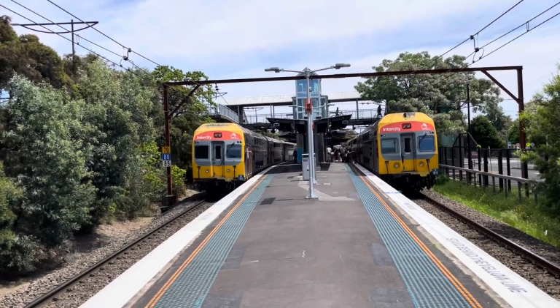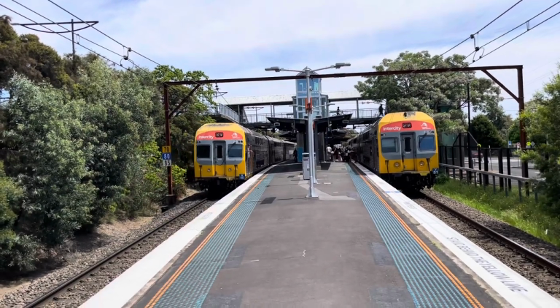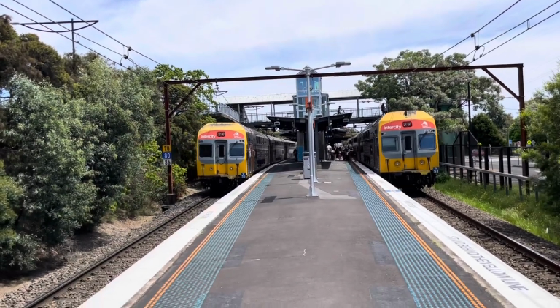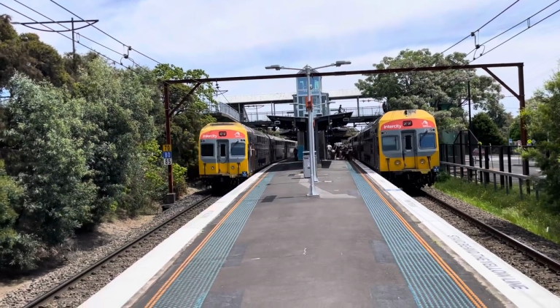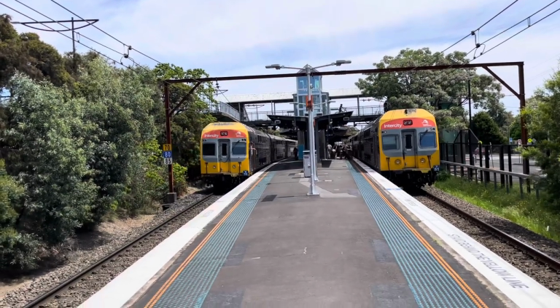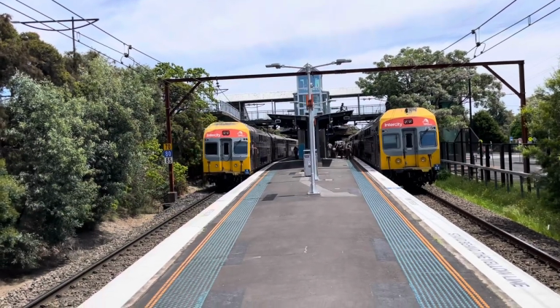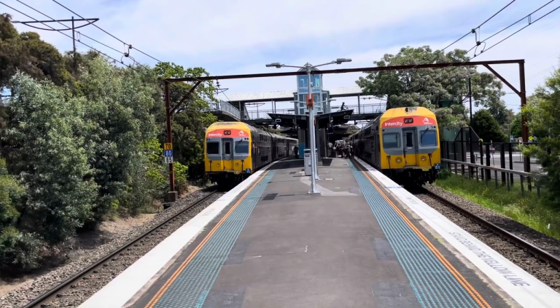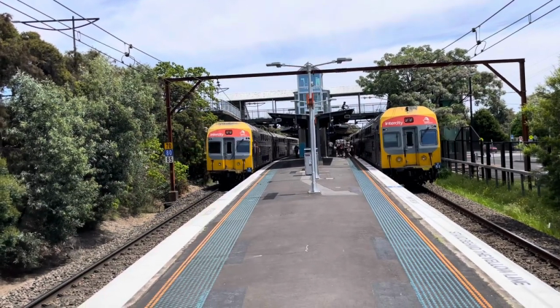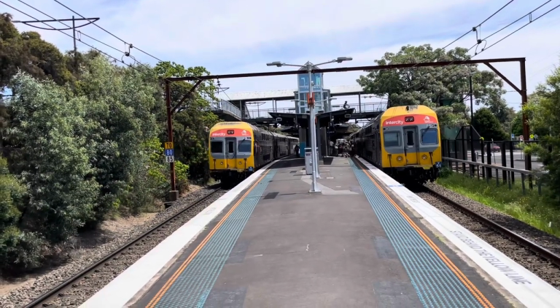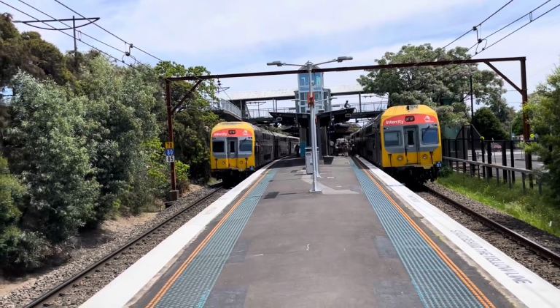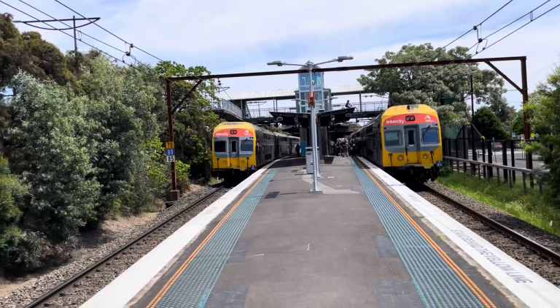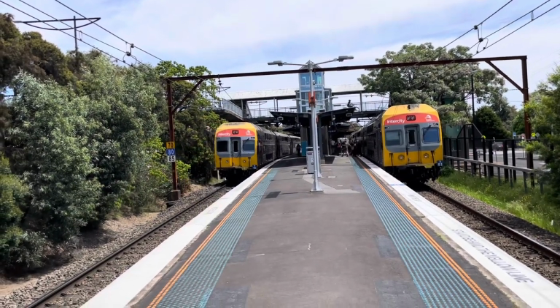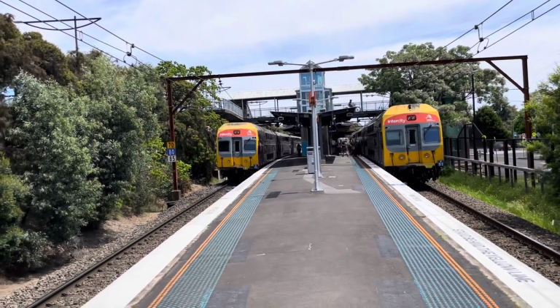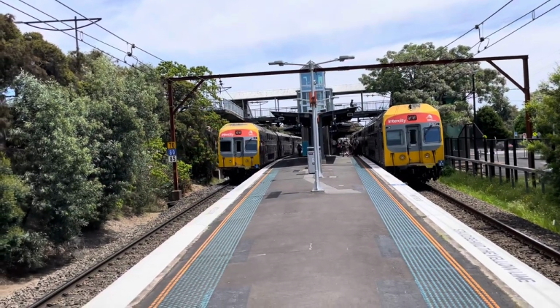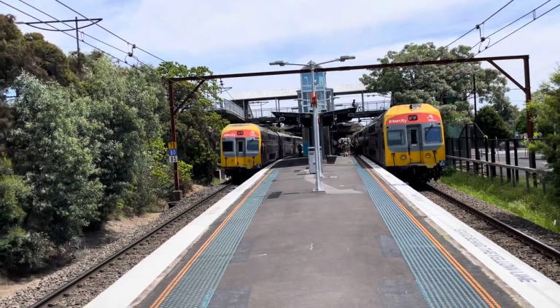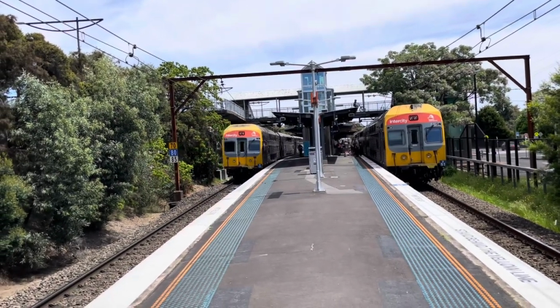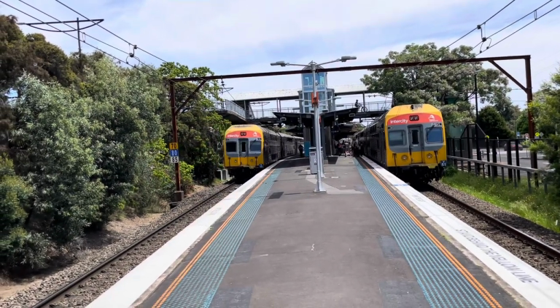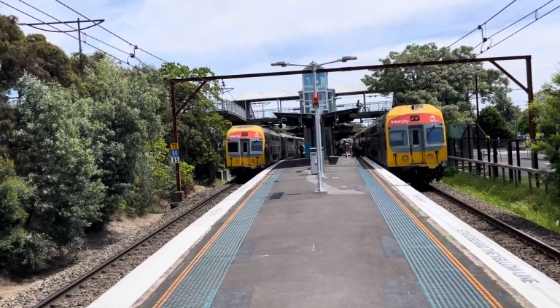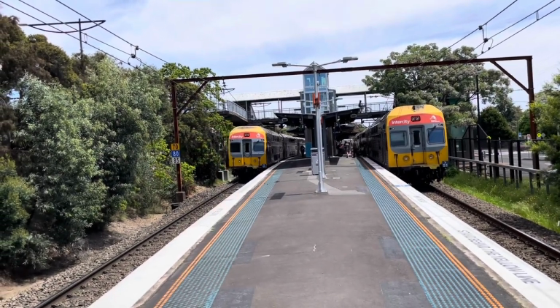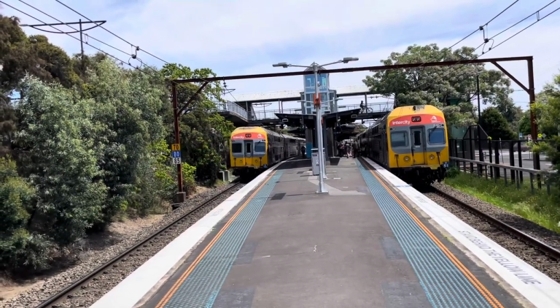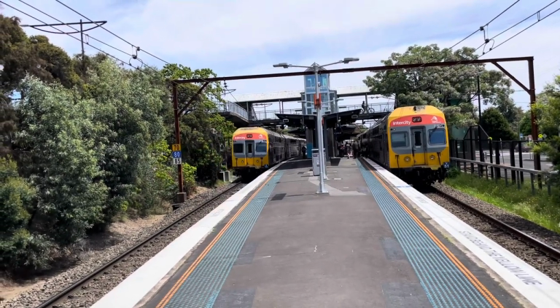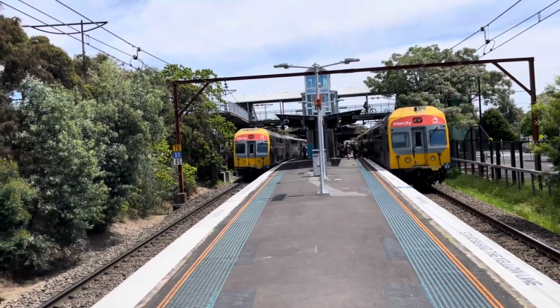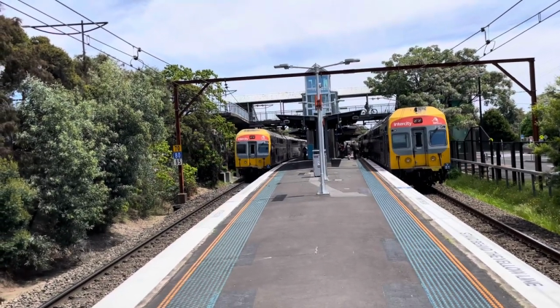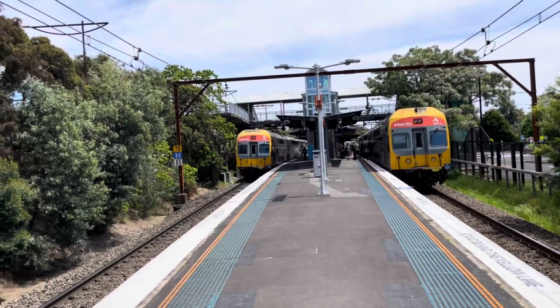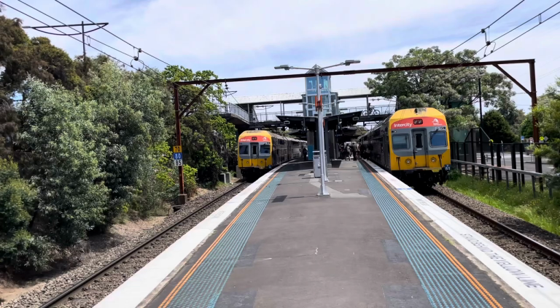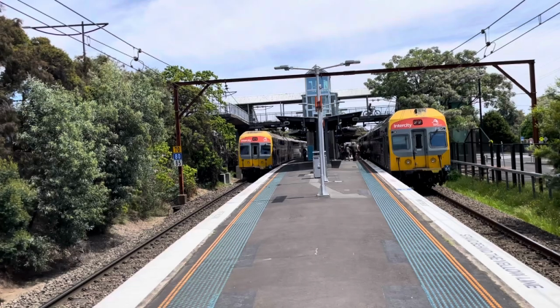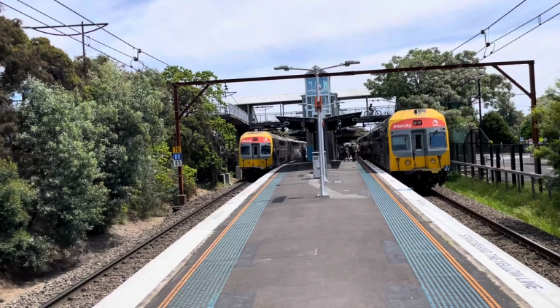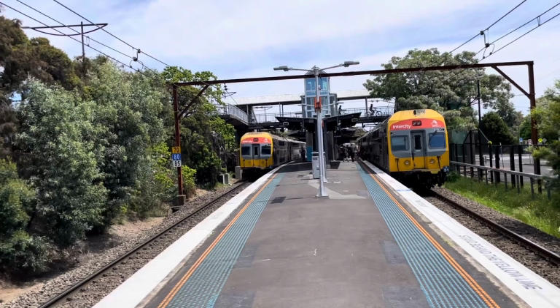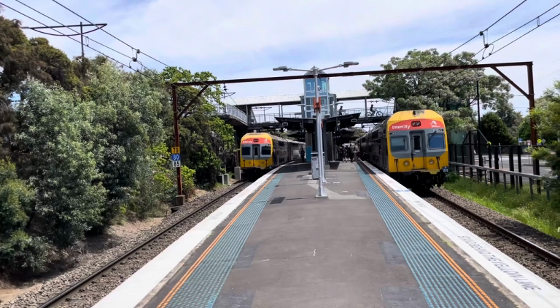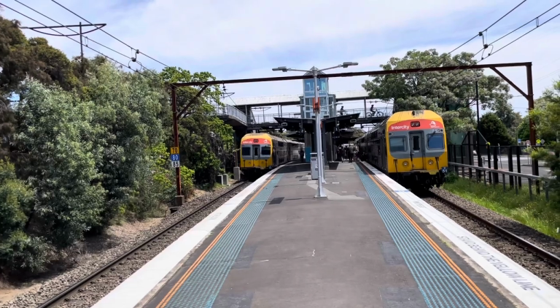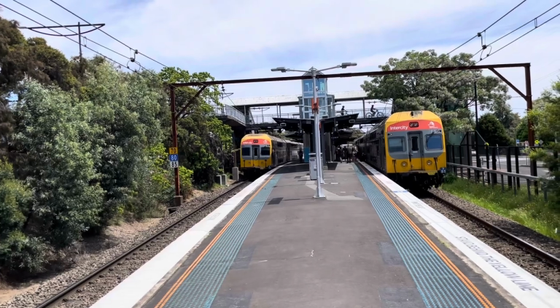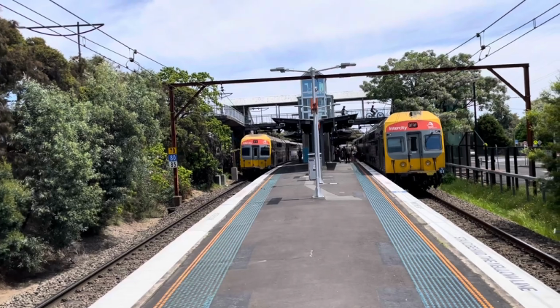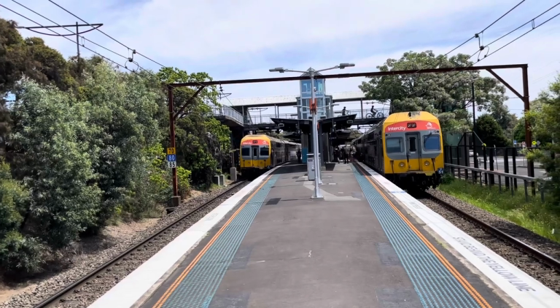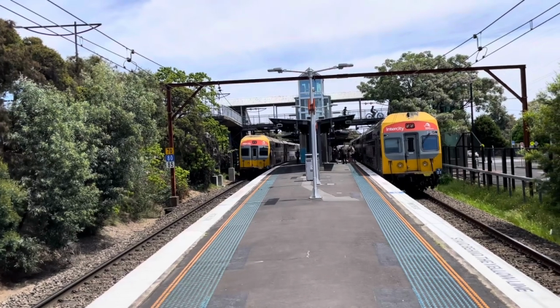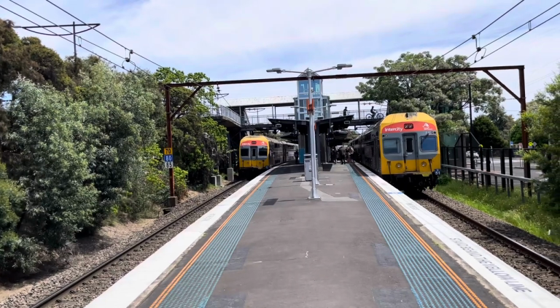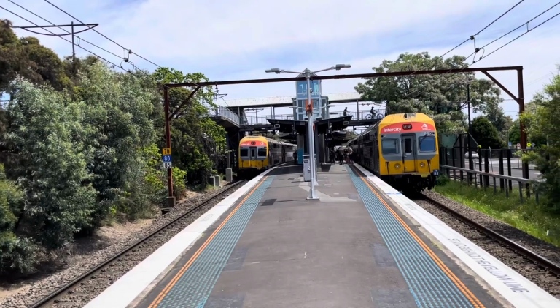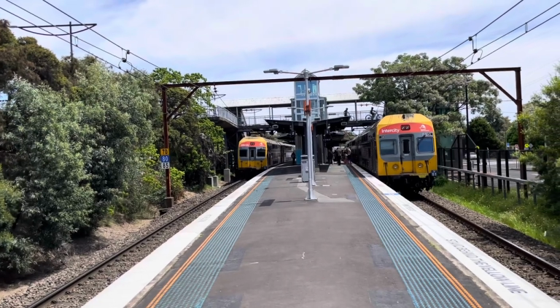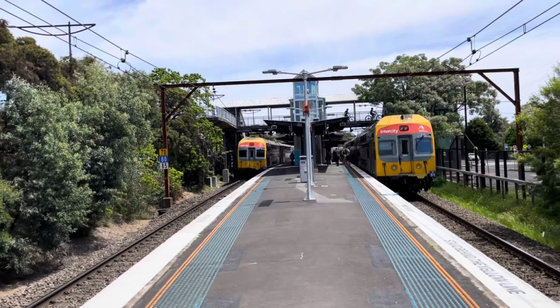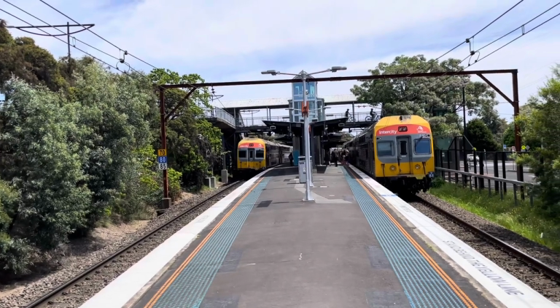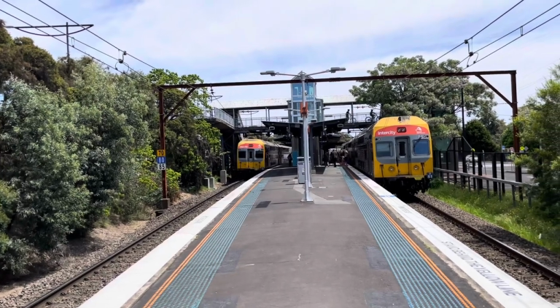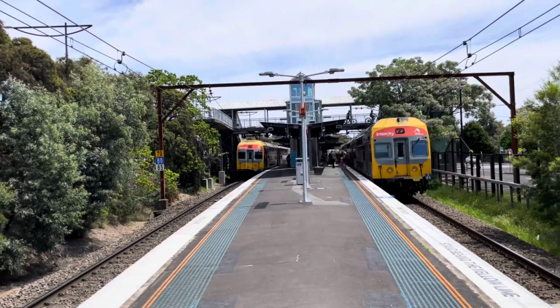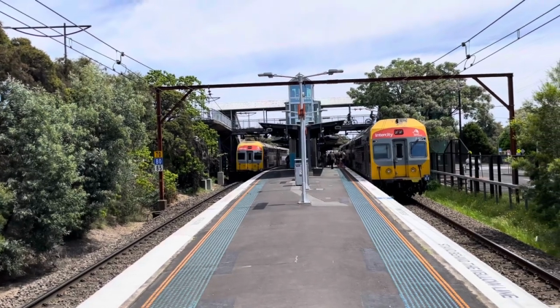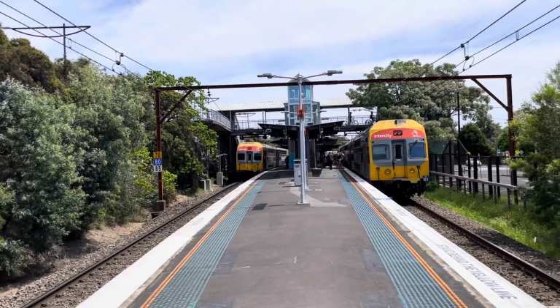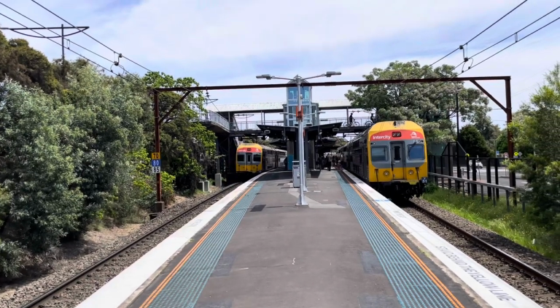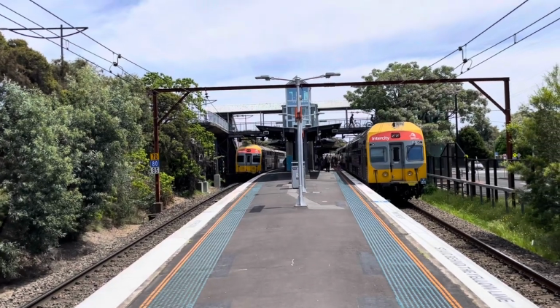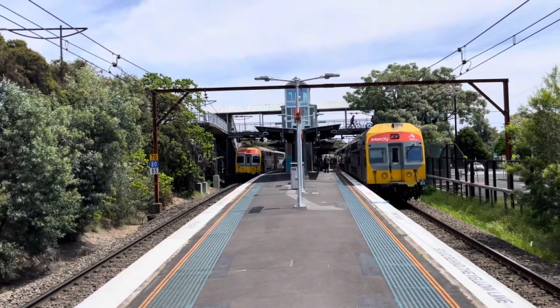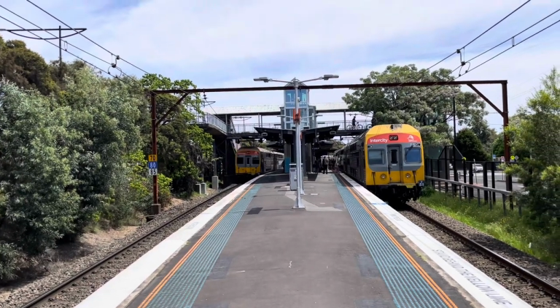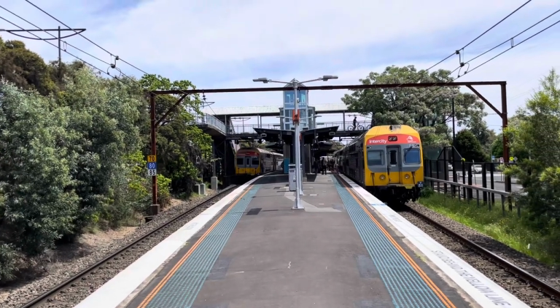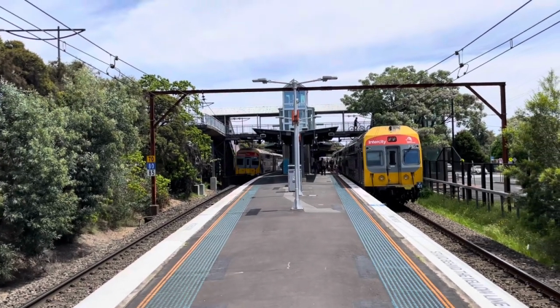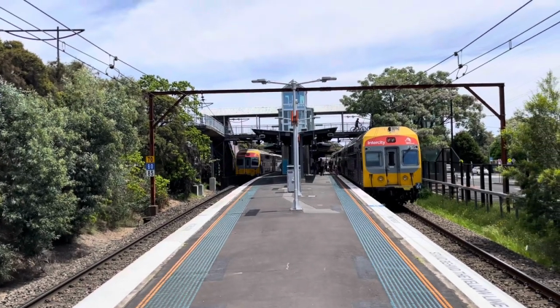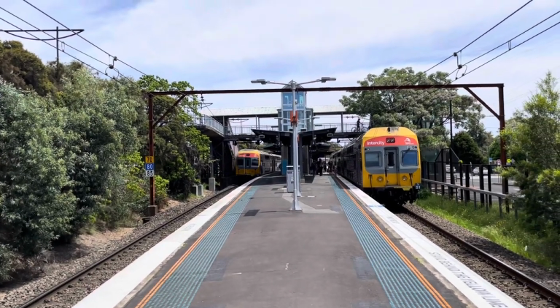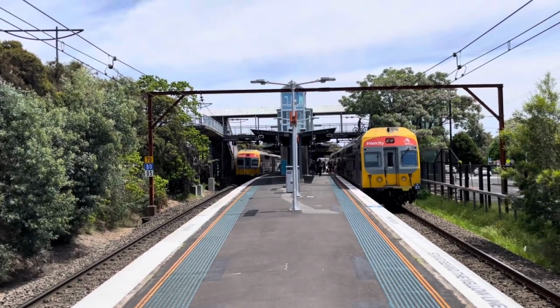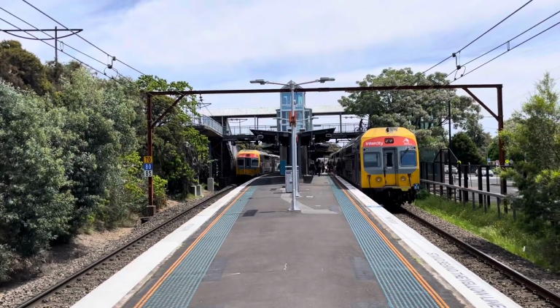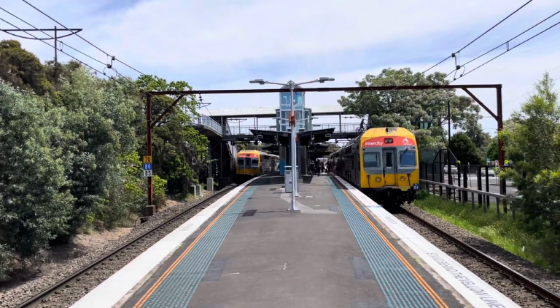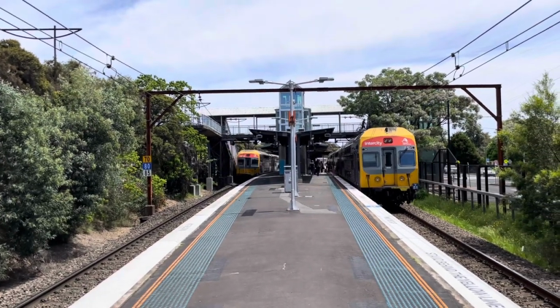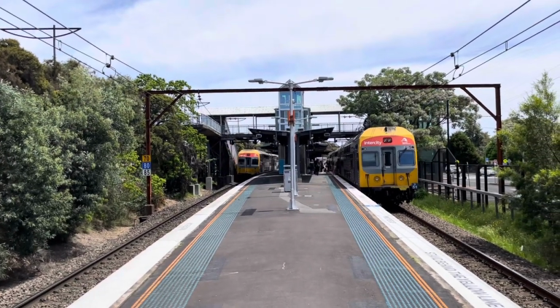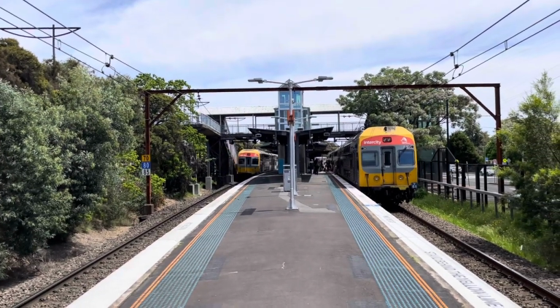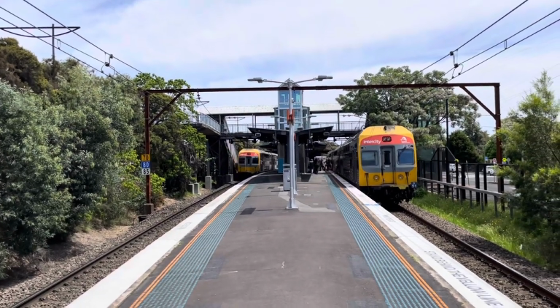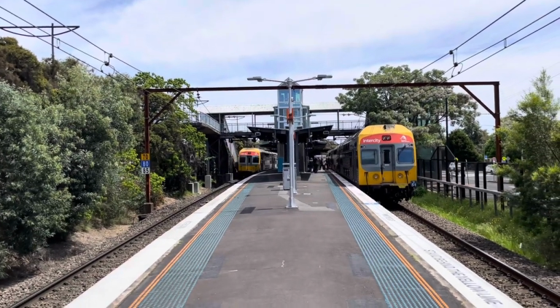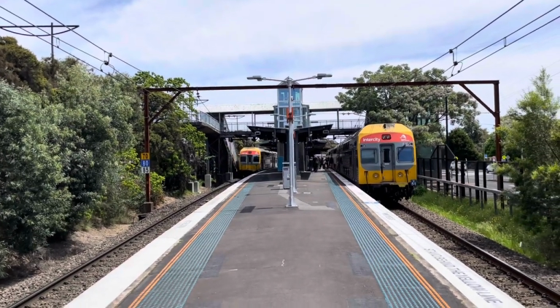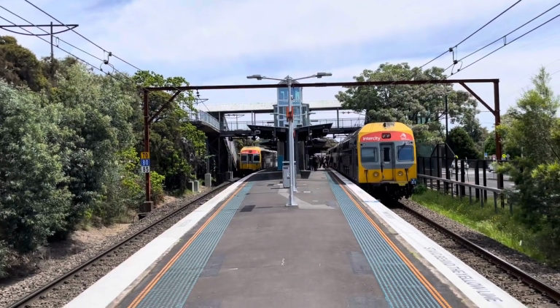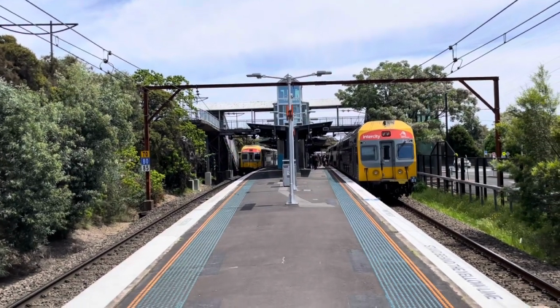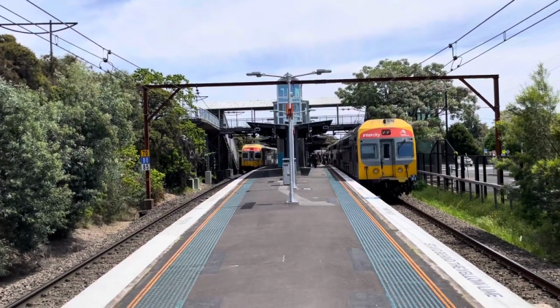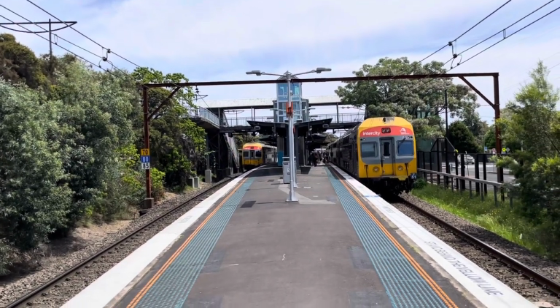Platform 2 was V36 and V15 bound for Mount Victoria, and platform 1 is V51 bound for Blacktown.